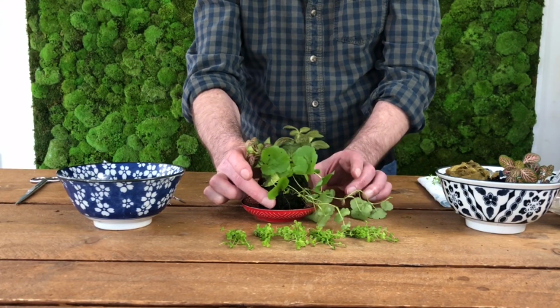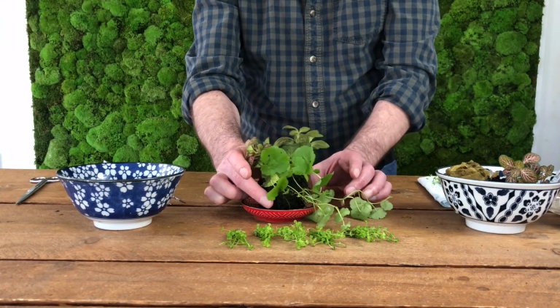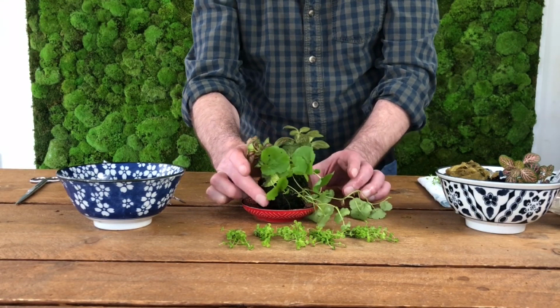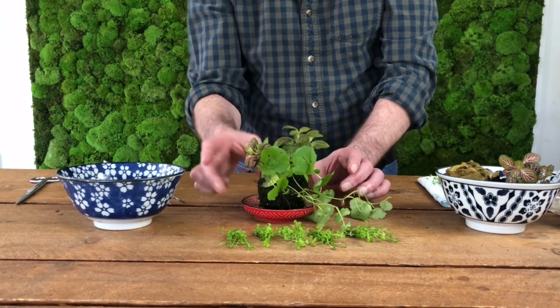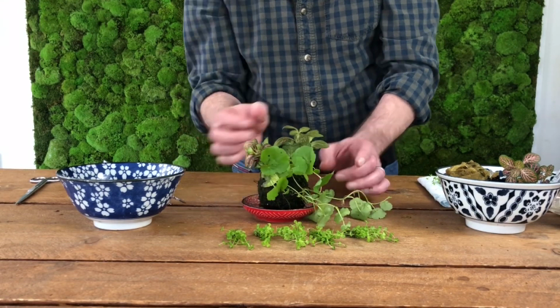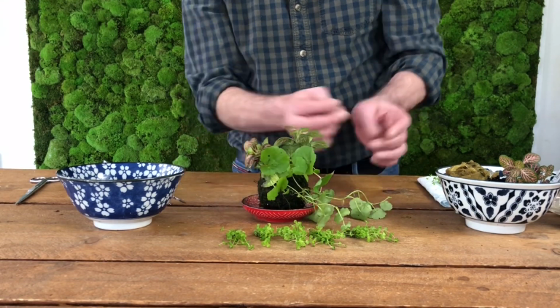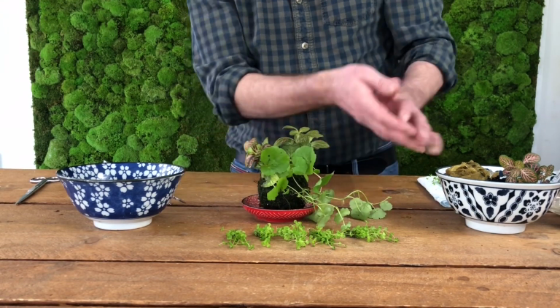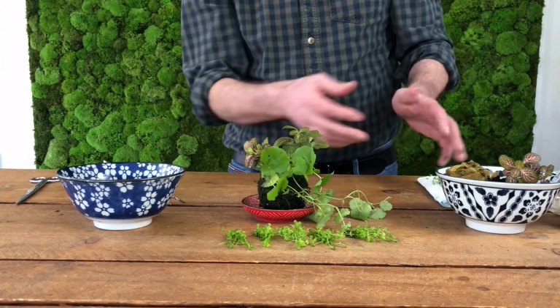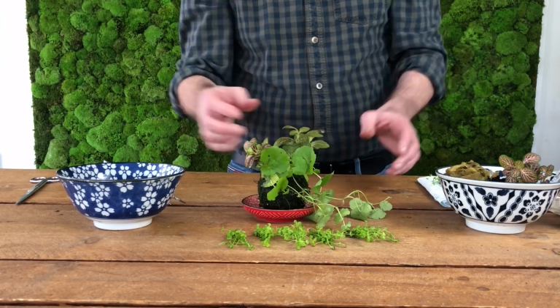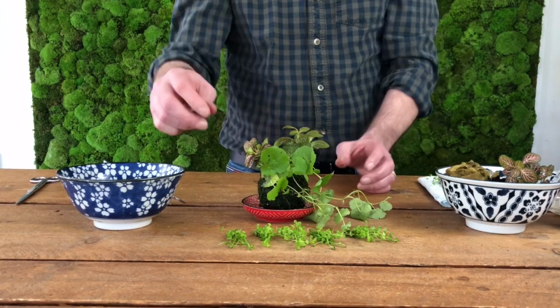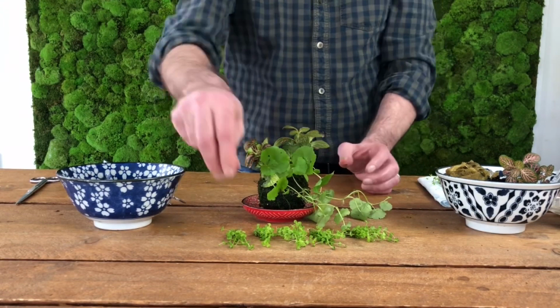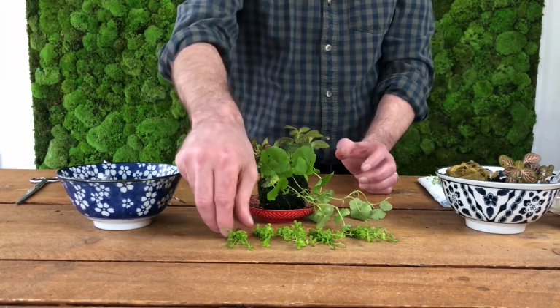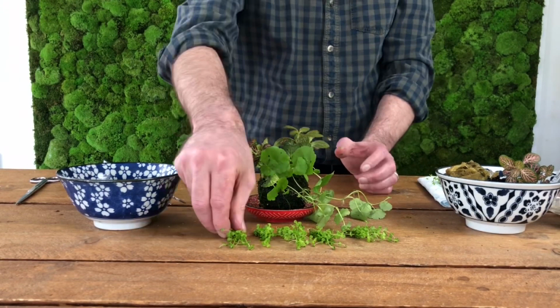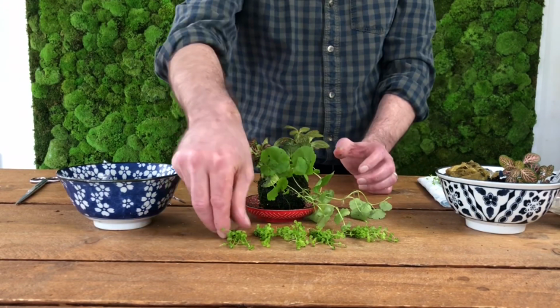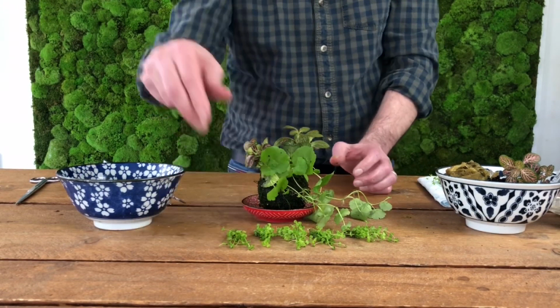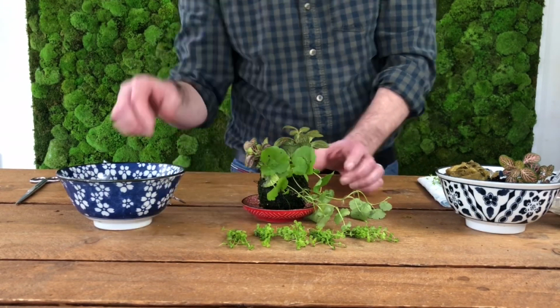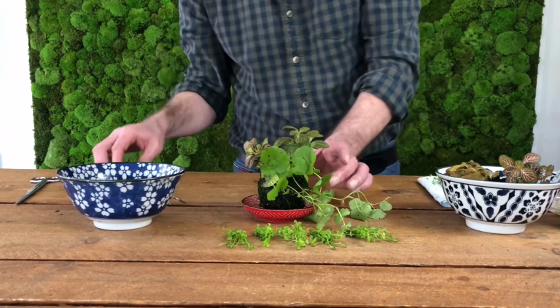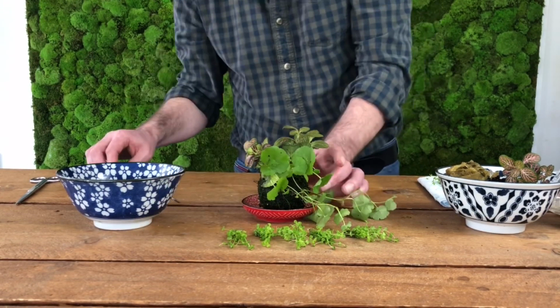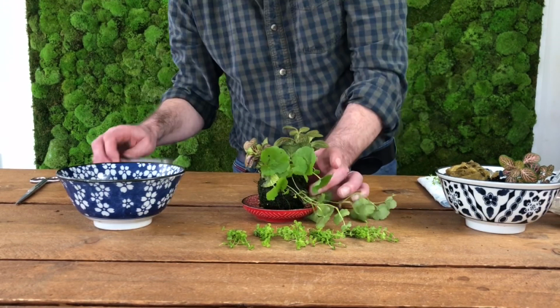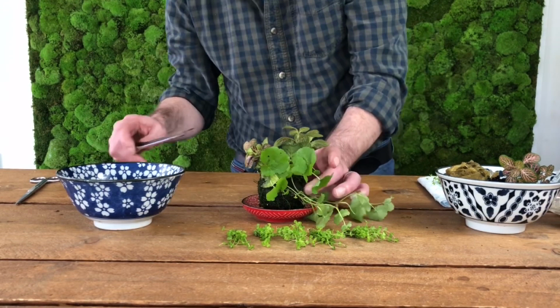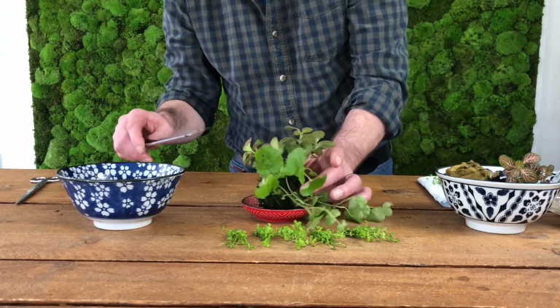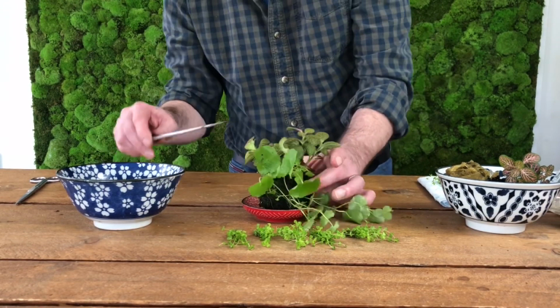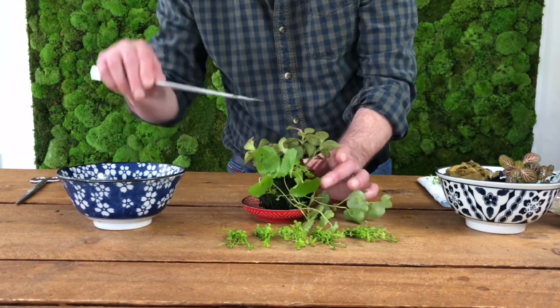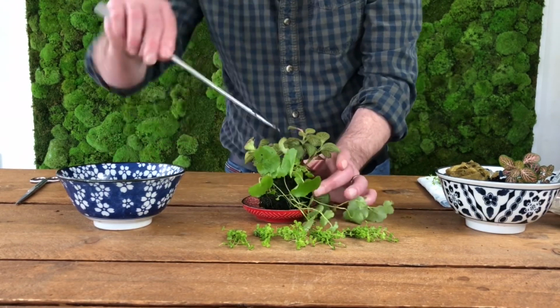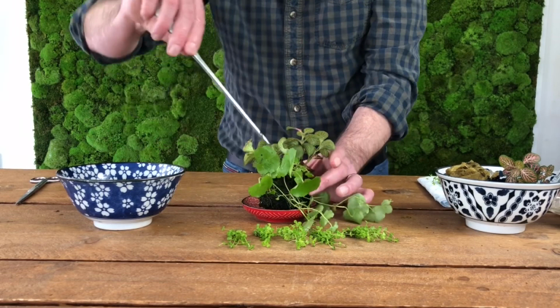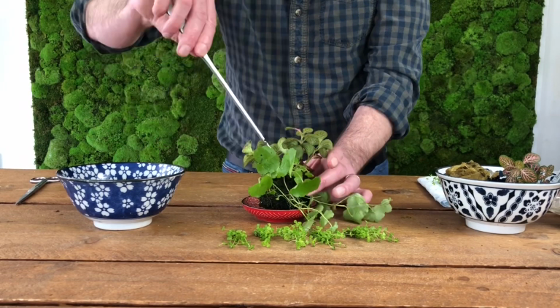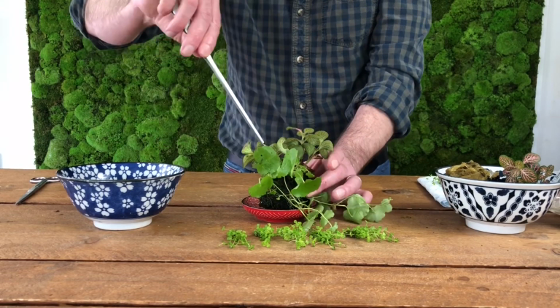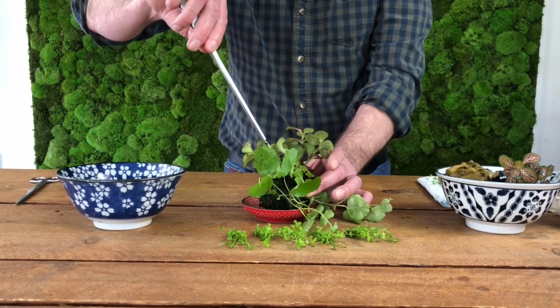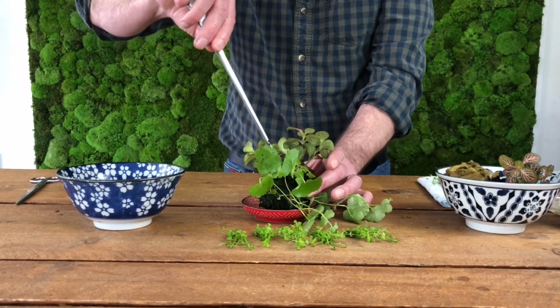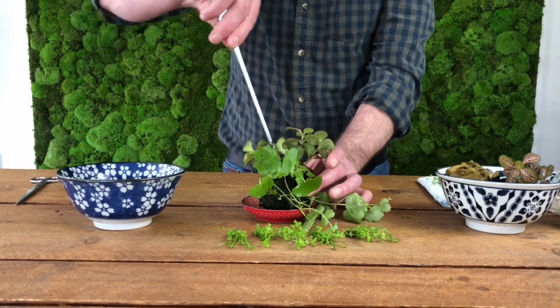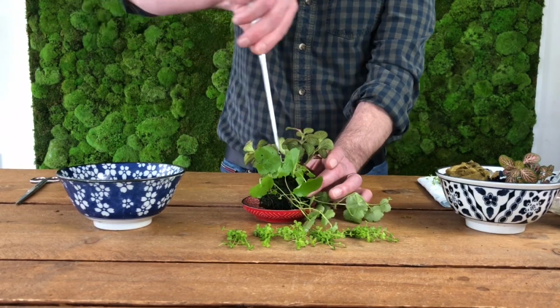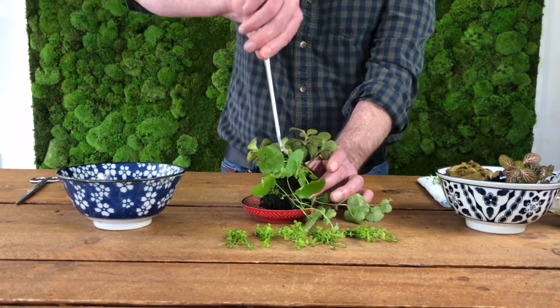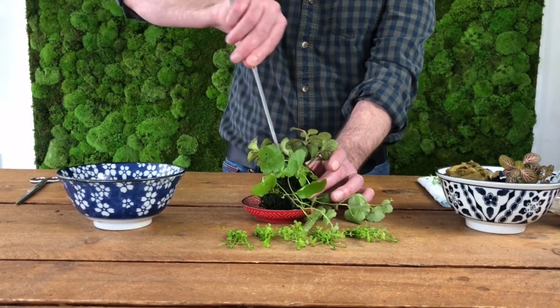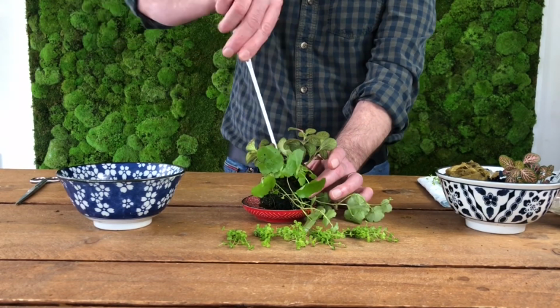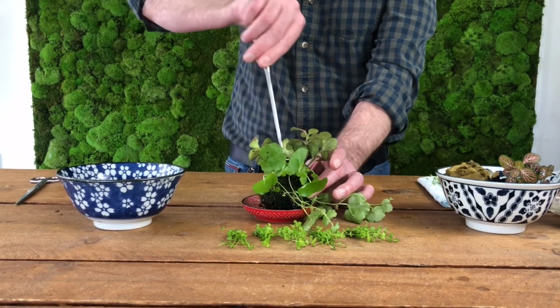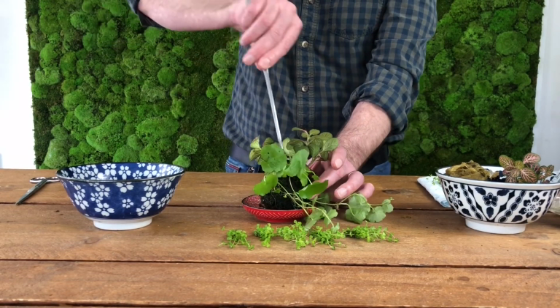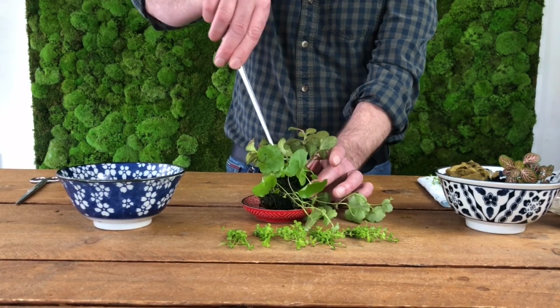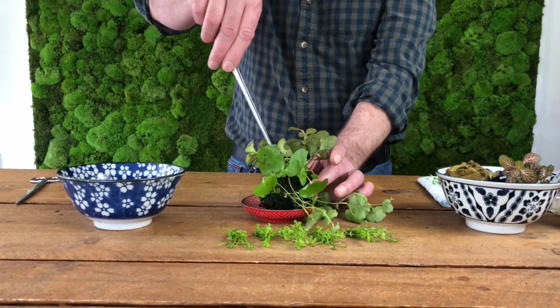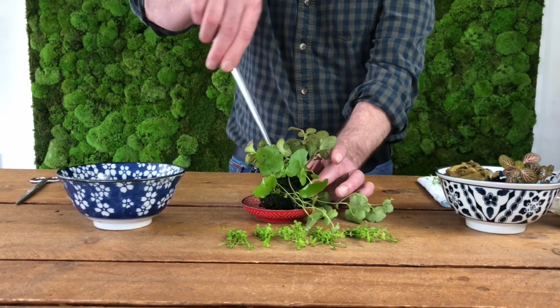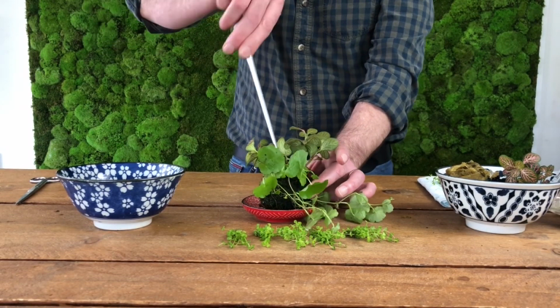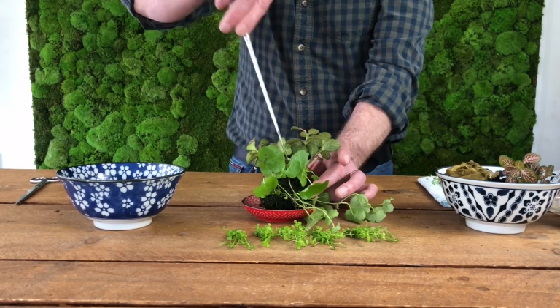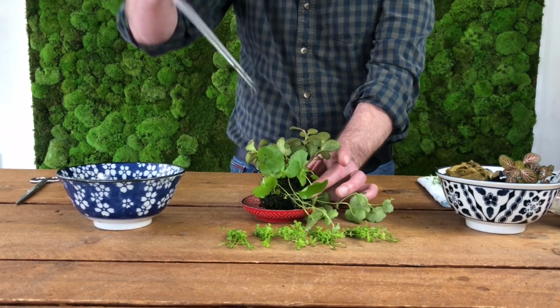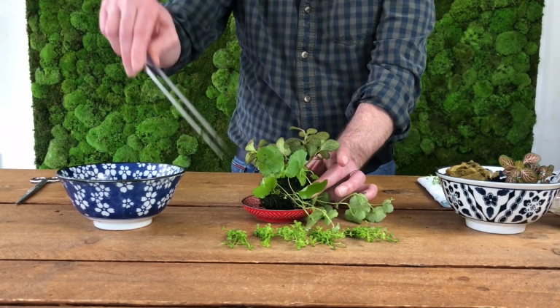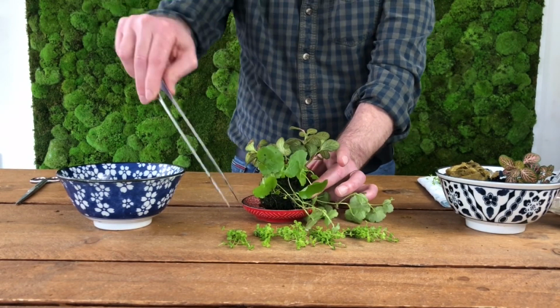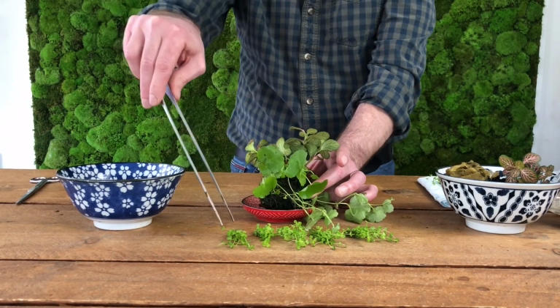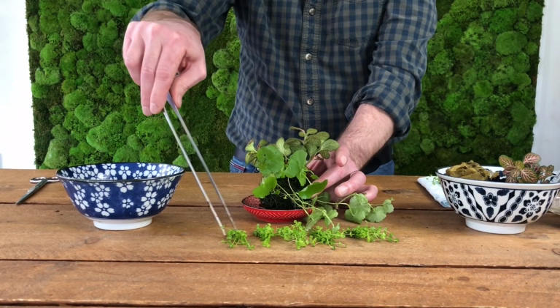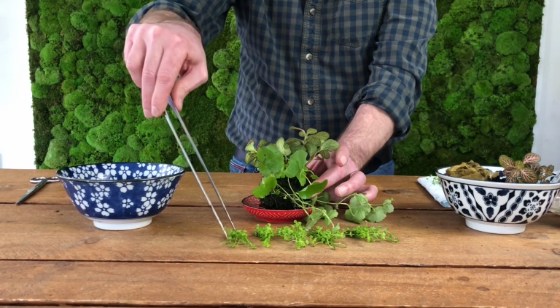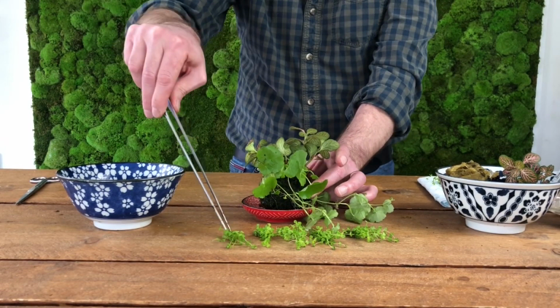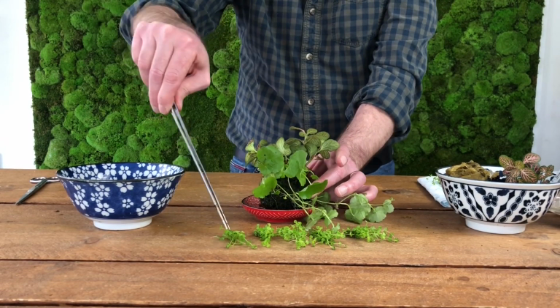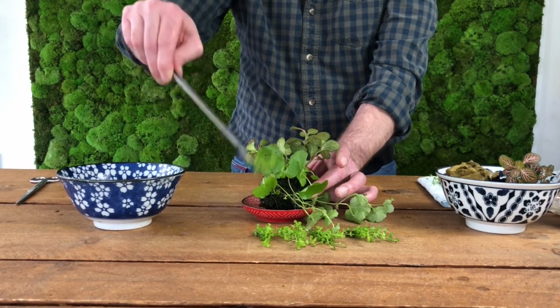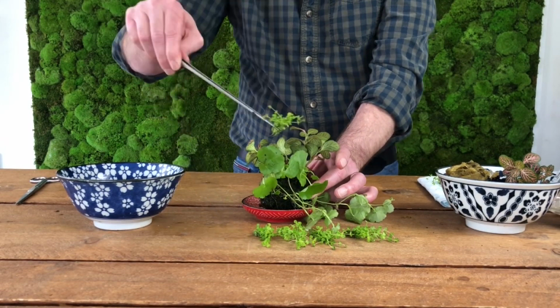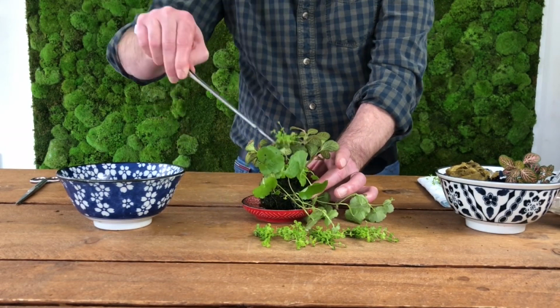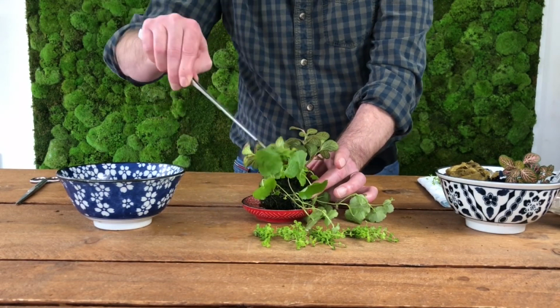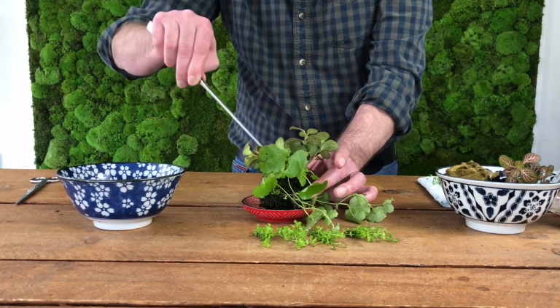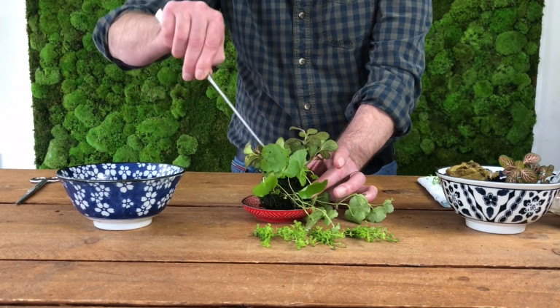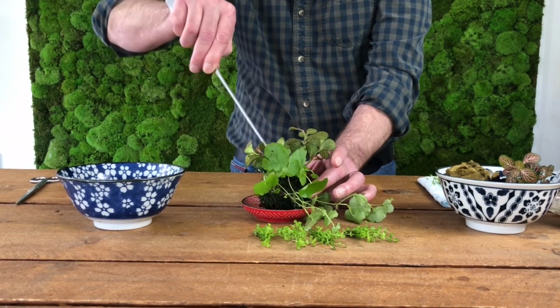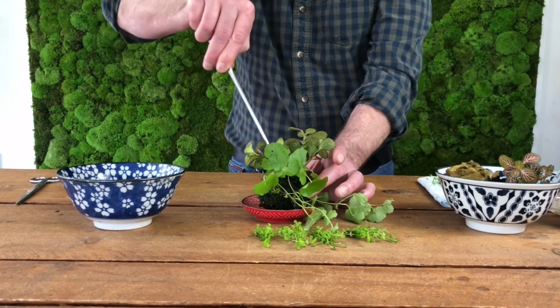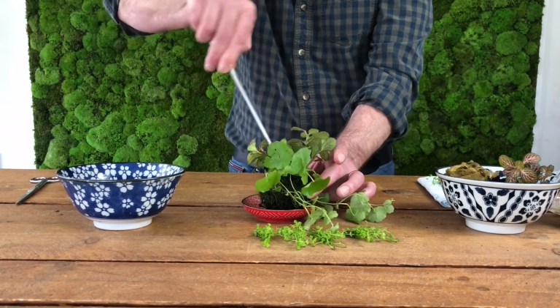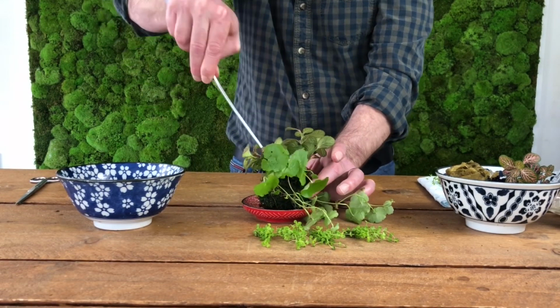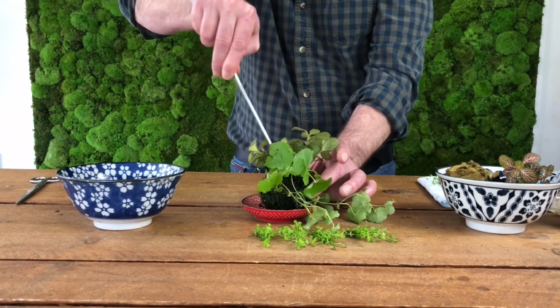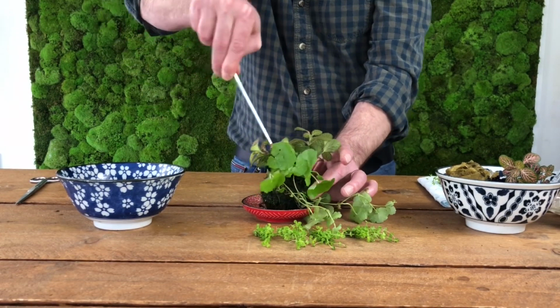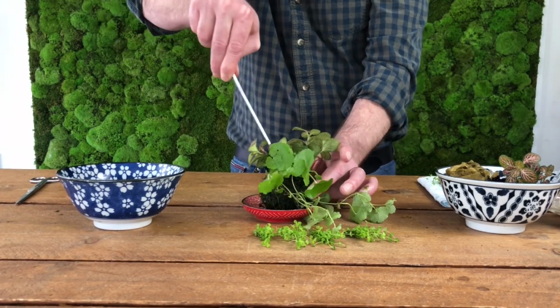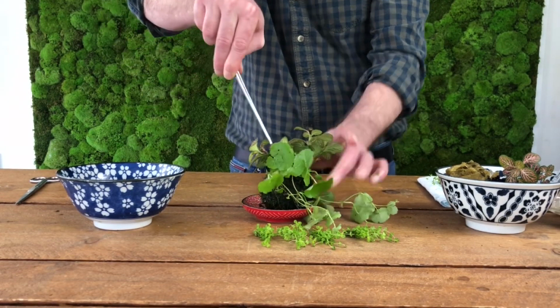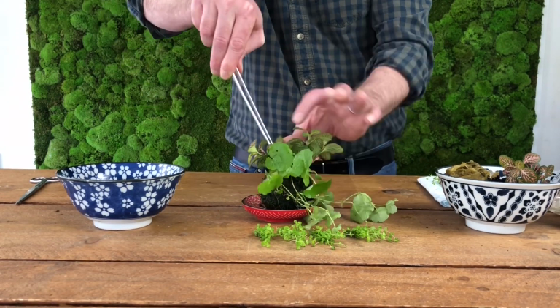Separate the contents of the pot into a number of portions, usually around six to ten for a pot of this size.